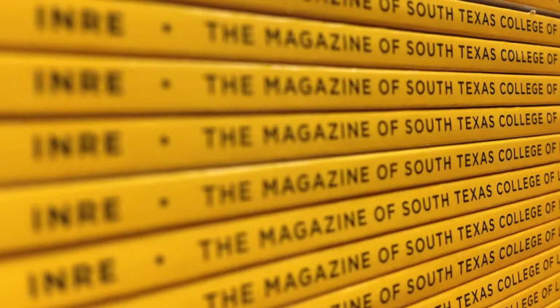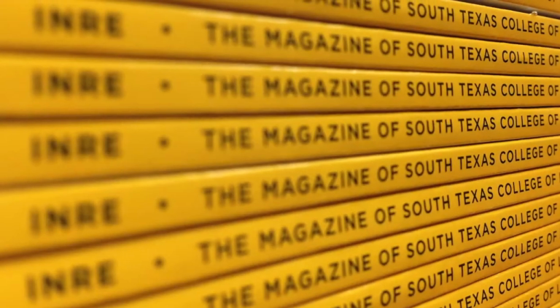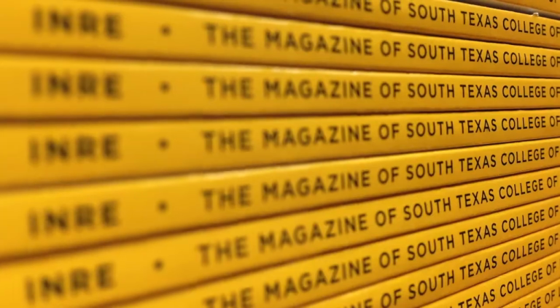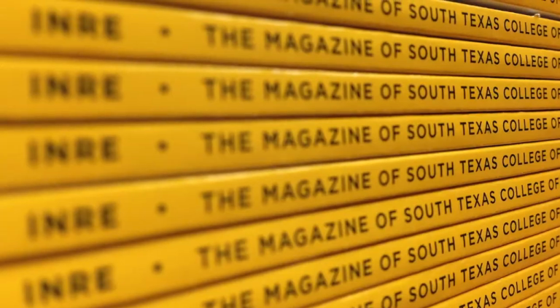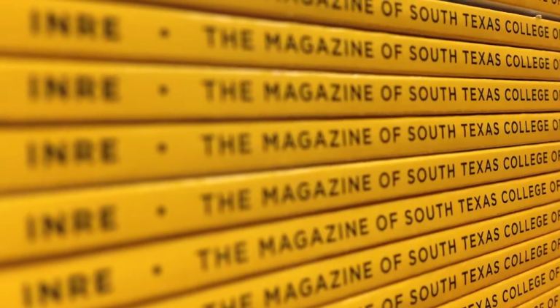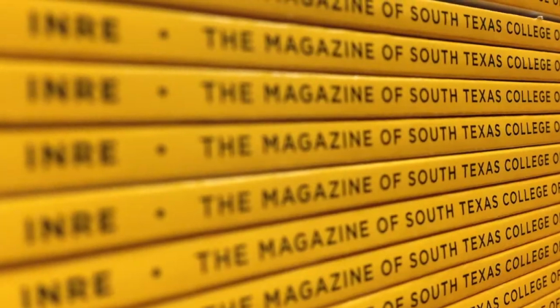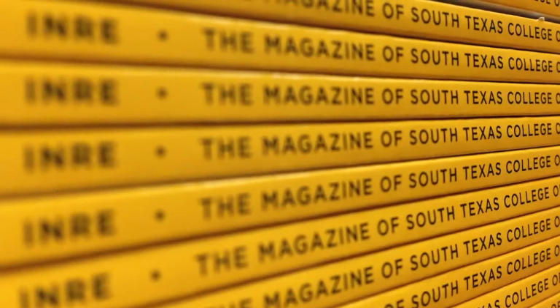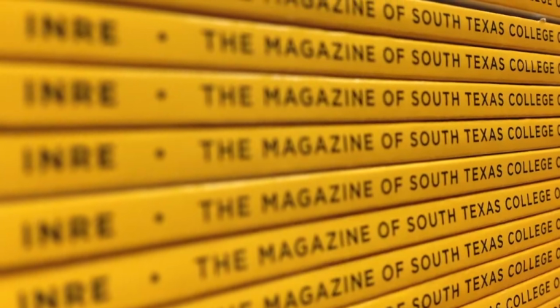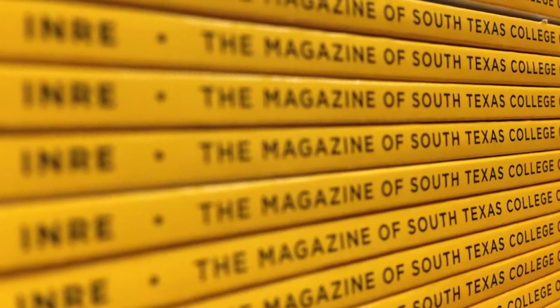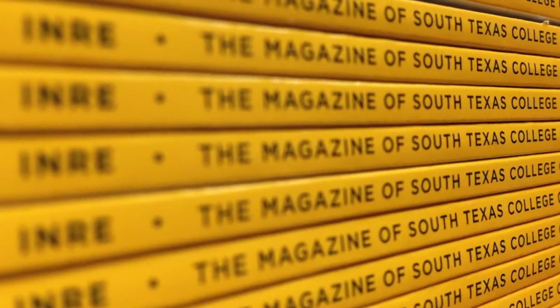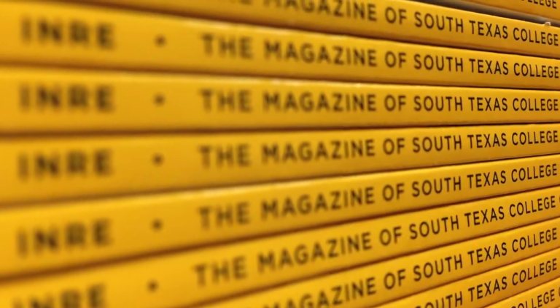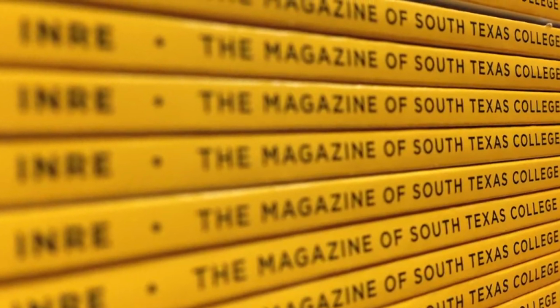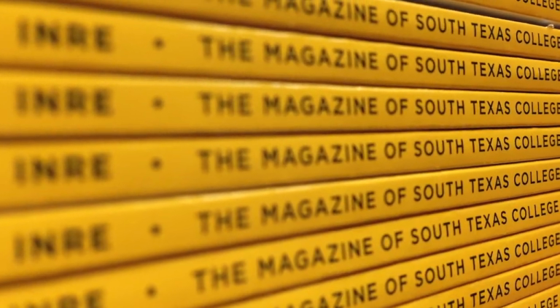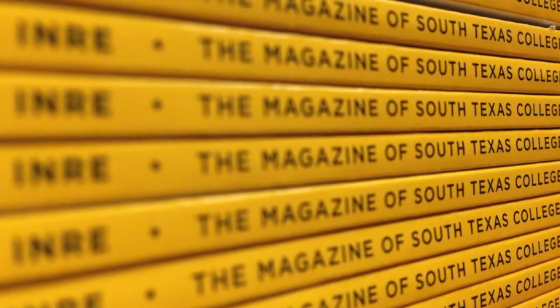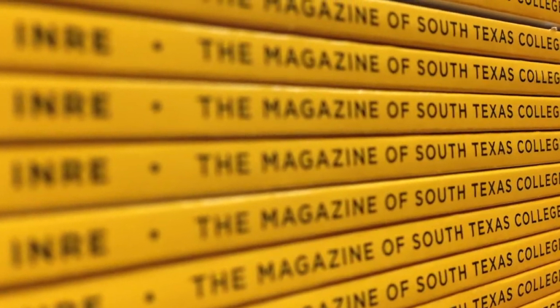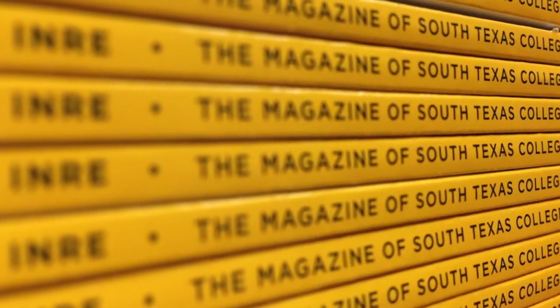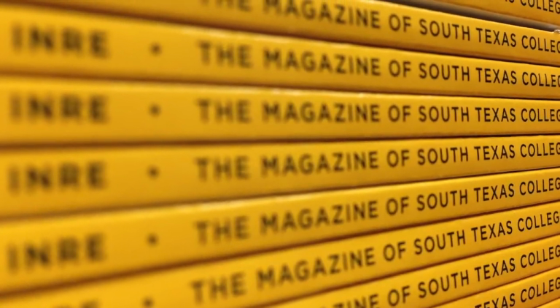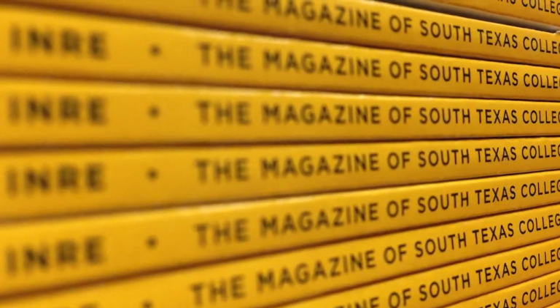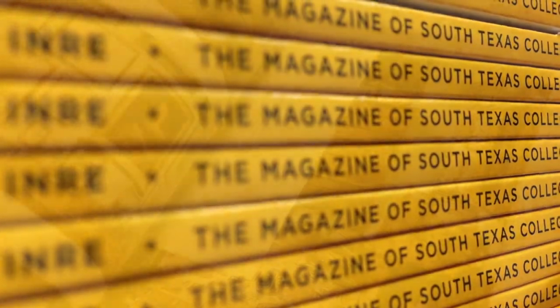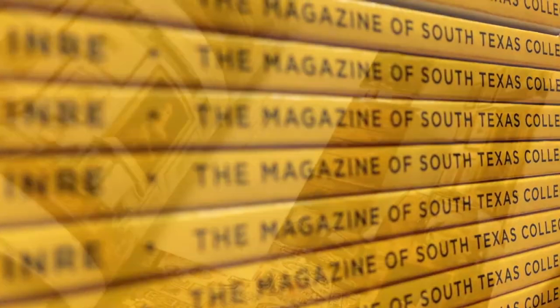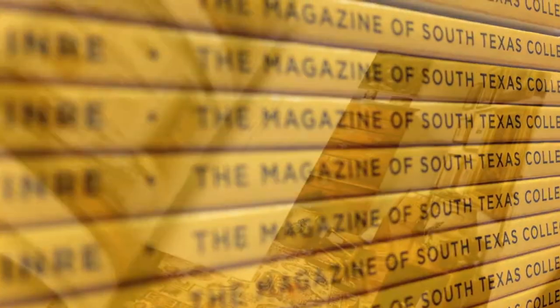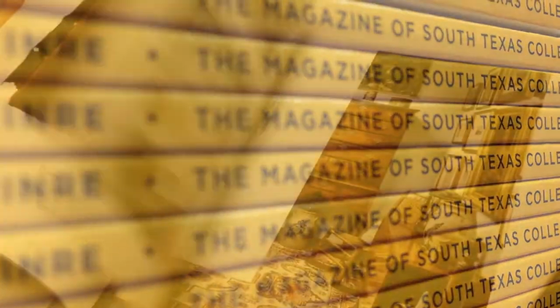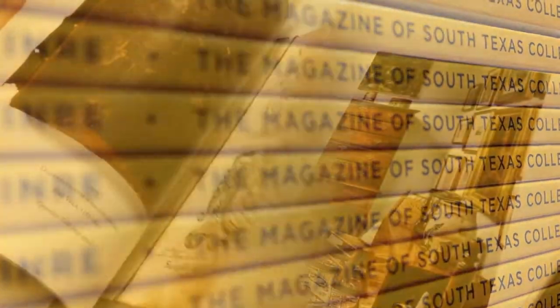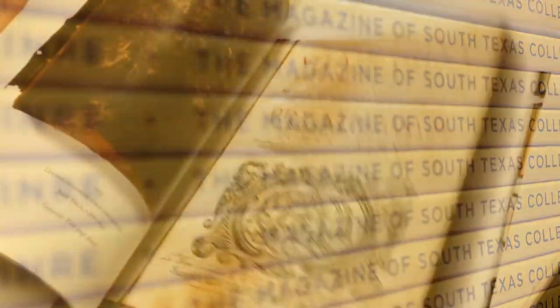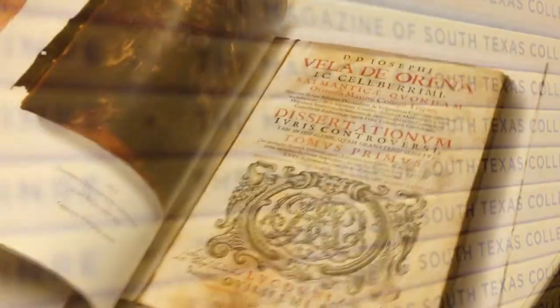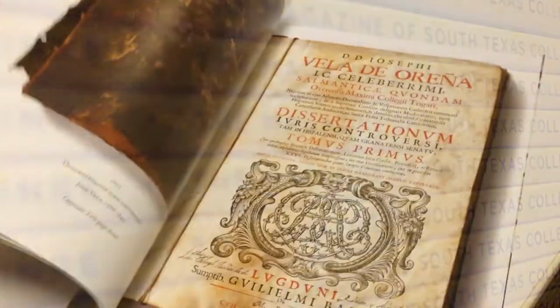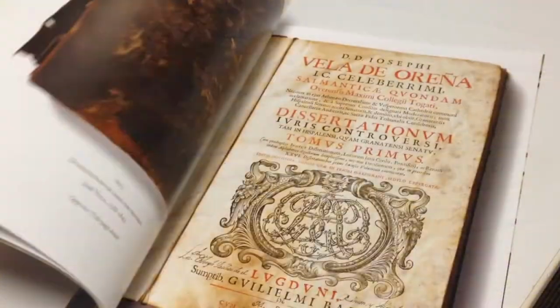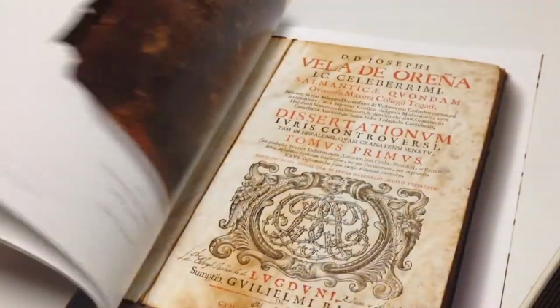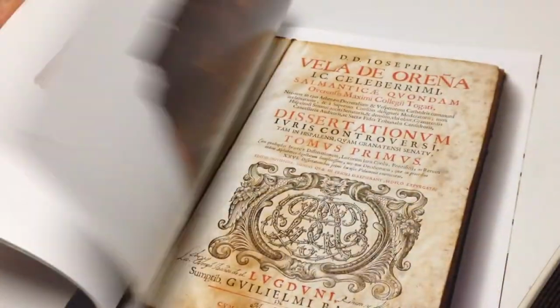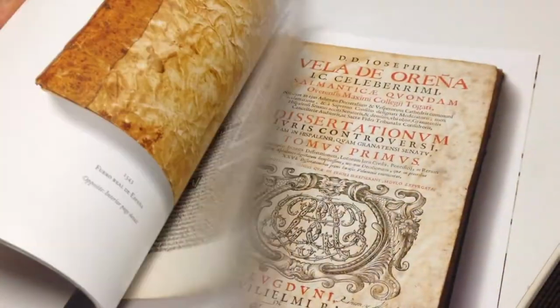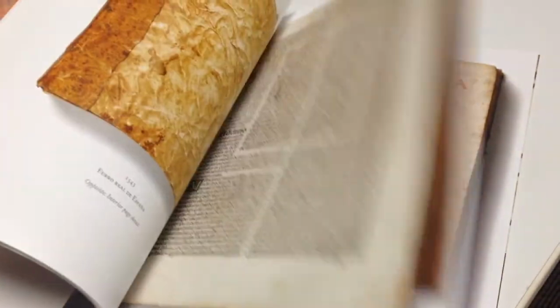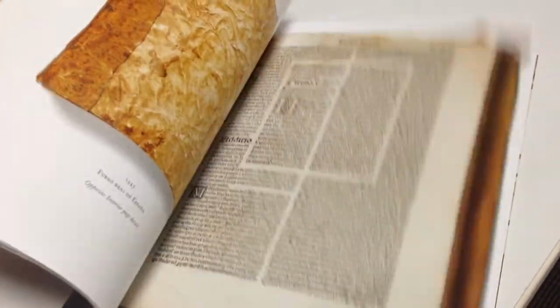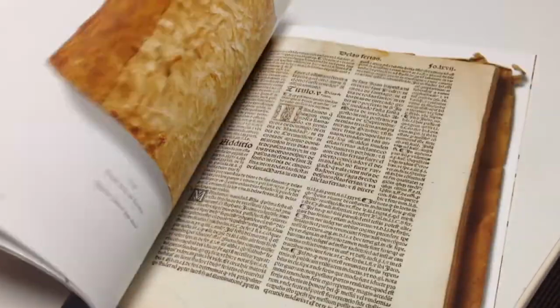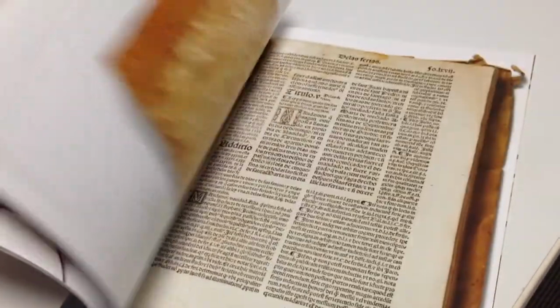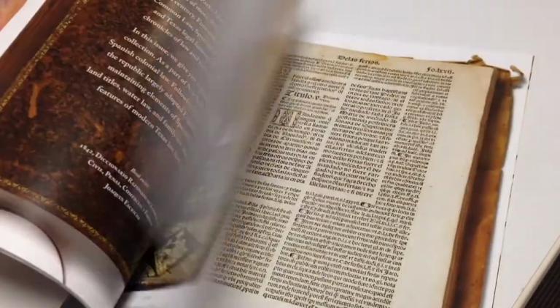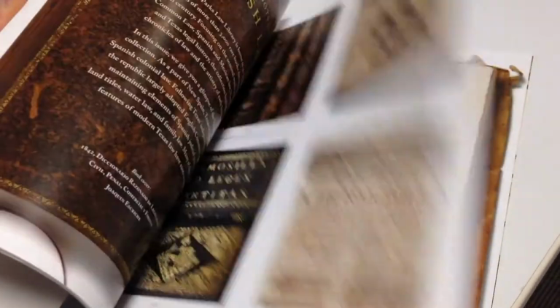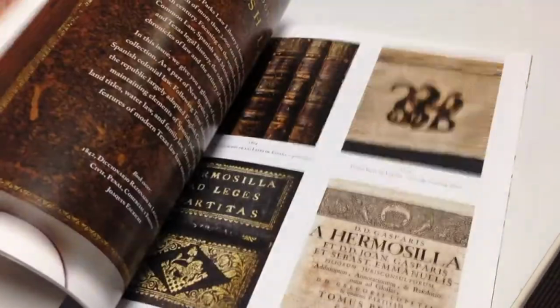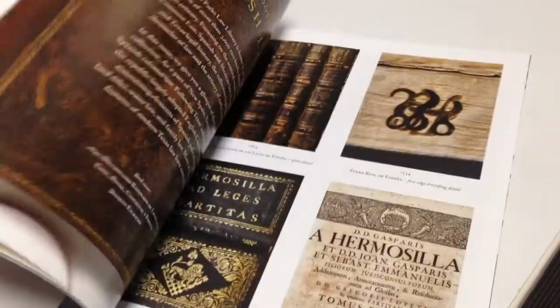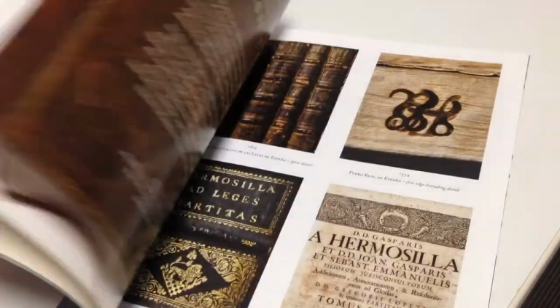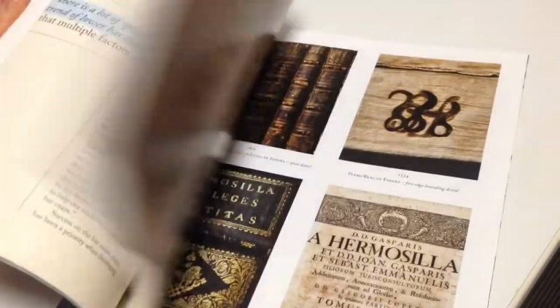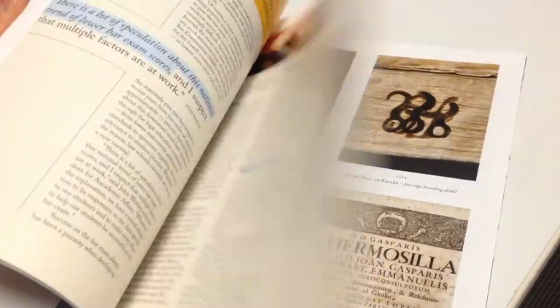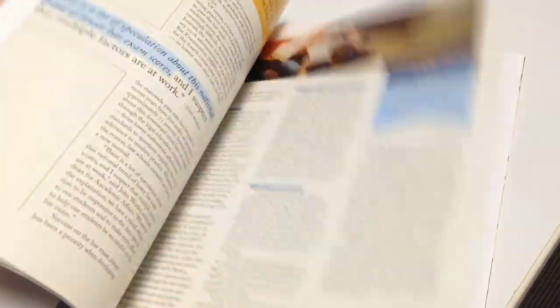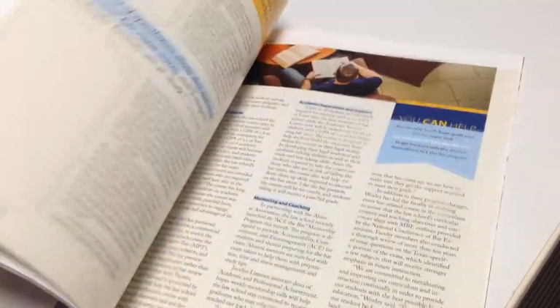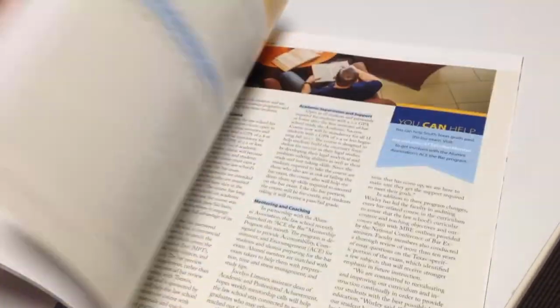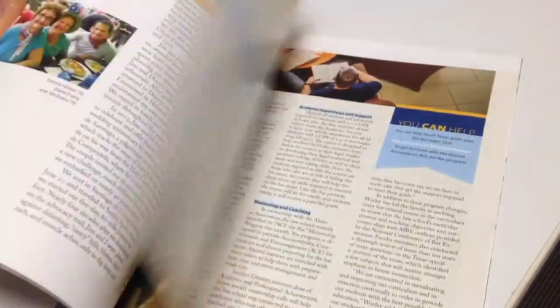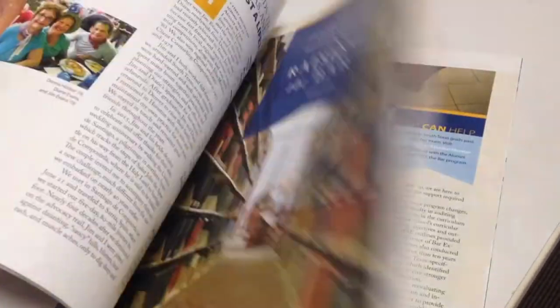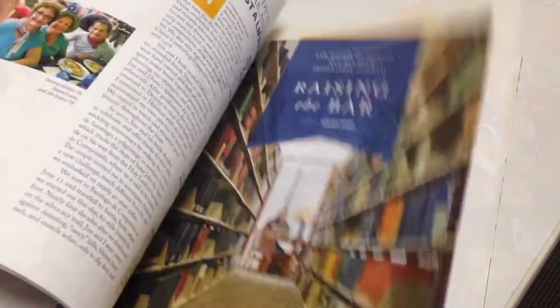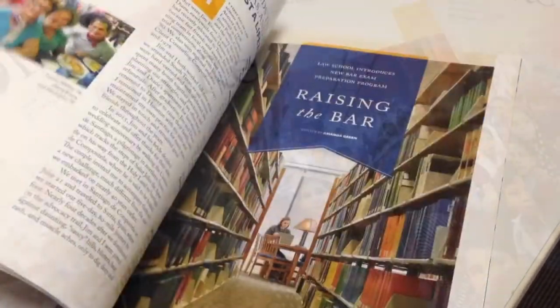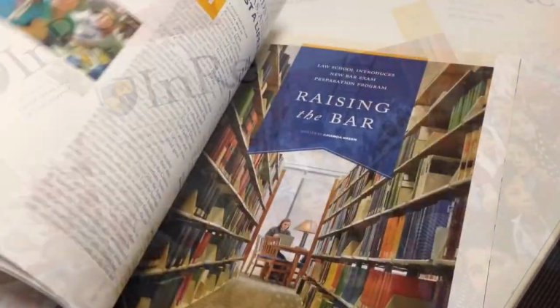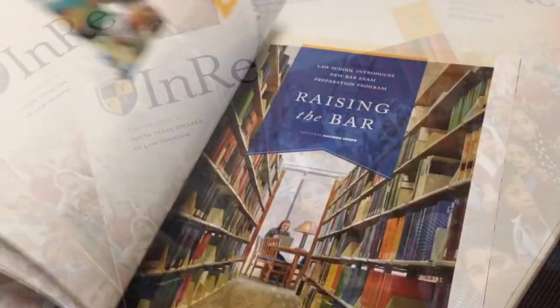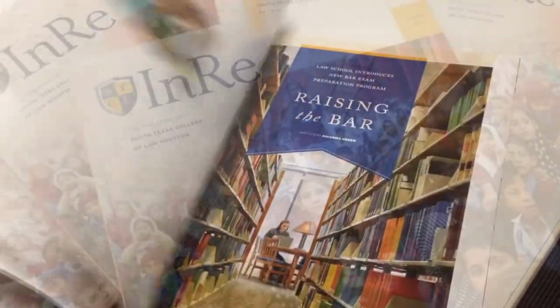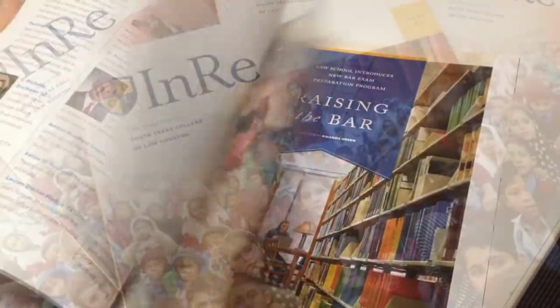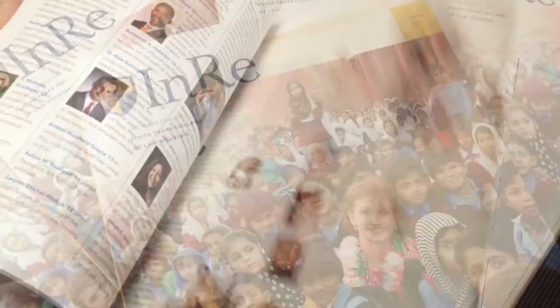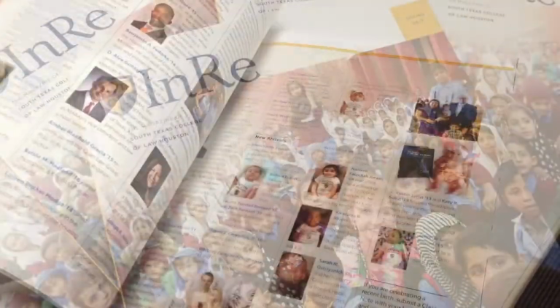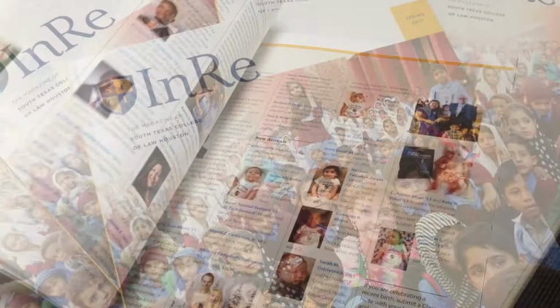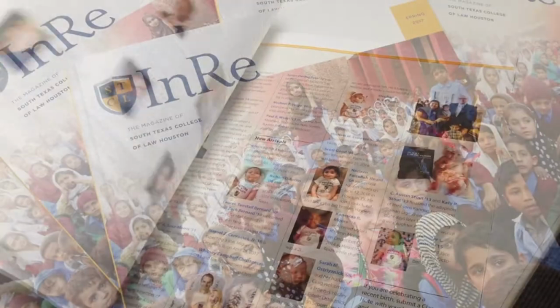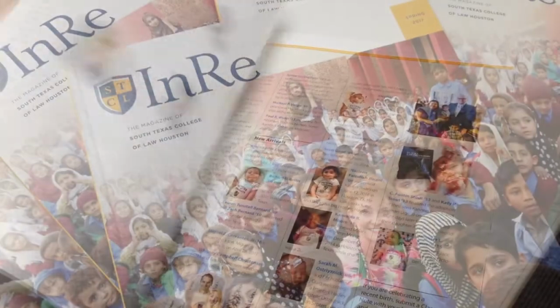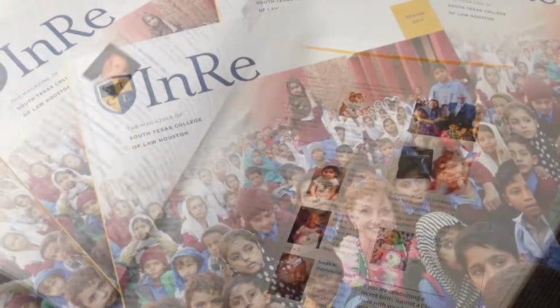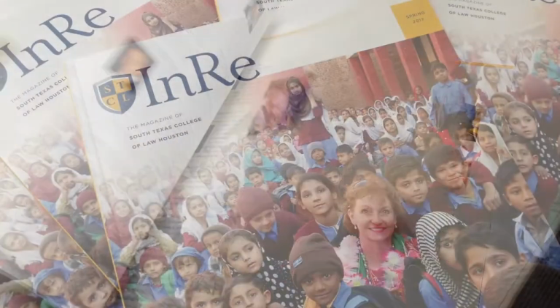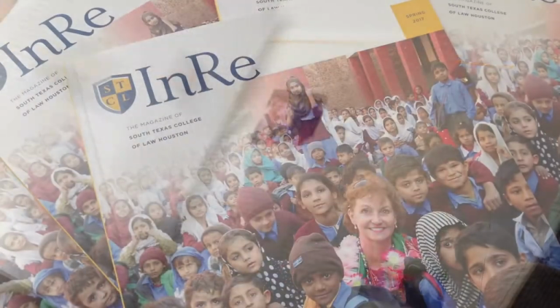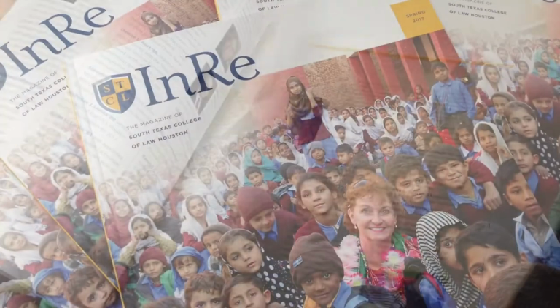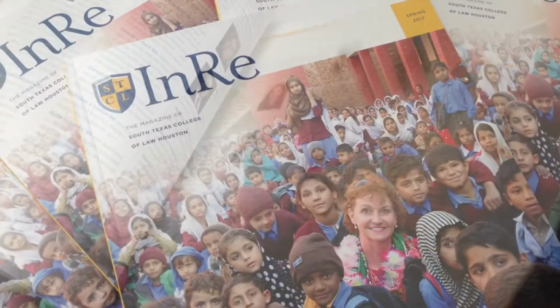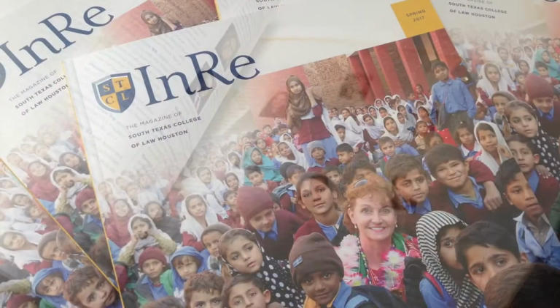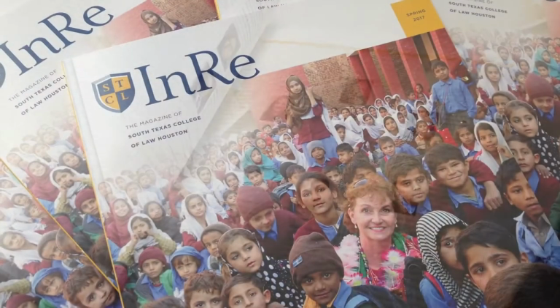We're proud of Inray Magazine and we certainly hope you are too. Thank you. Thanks for watching.